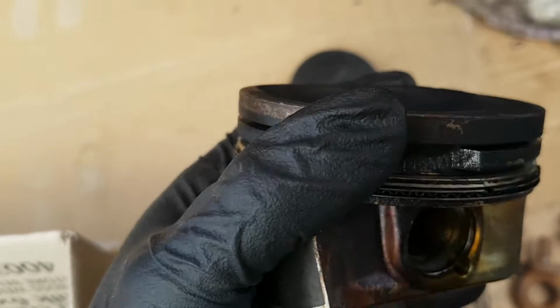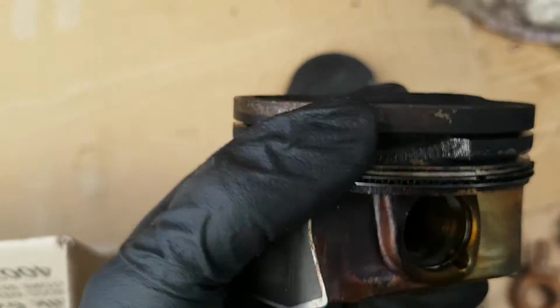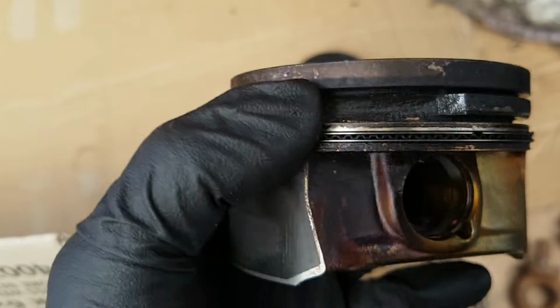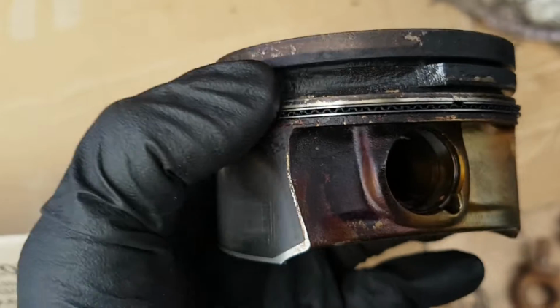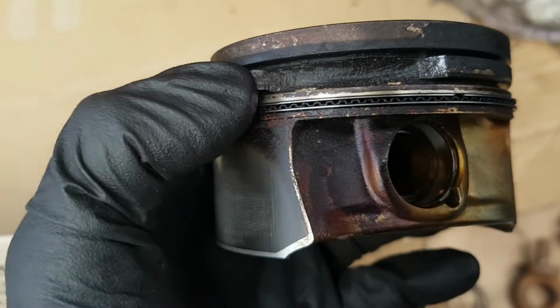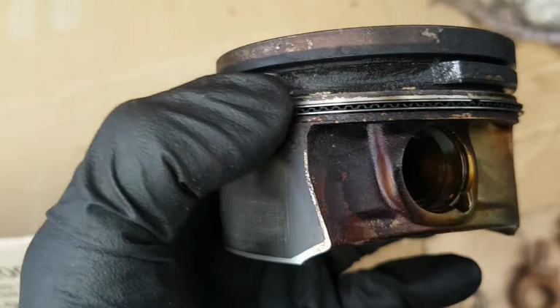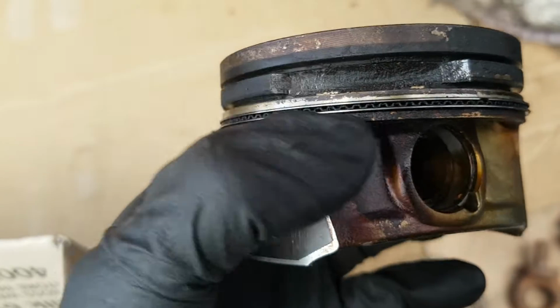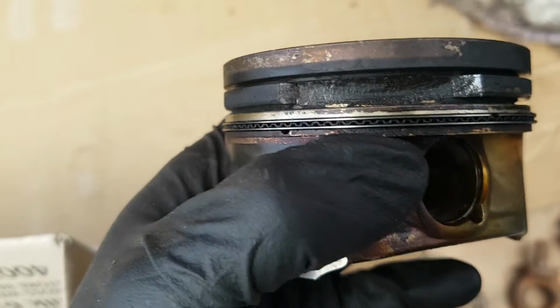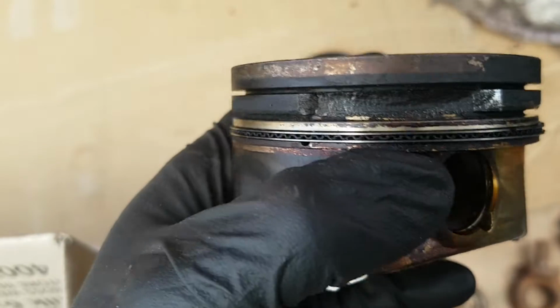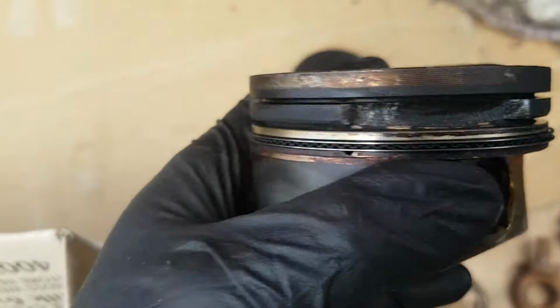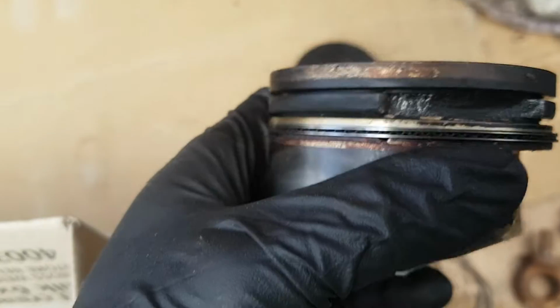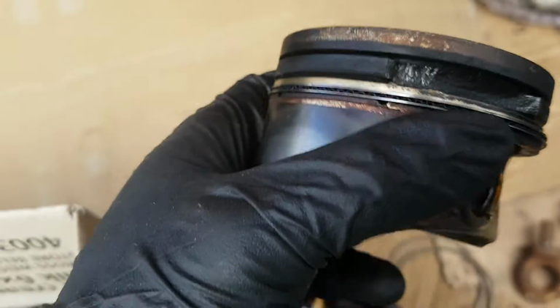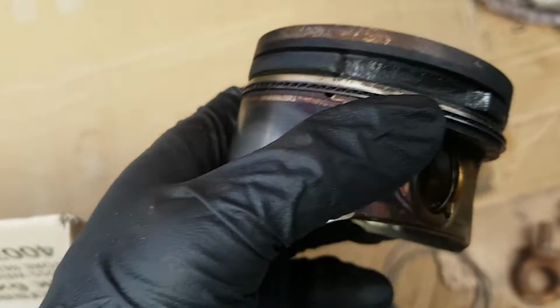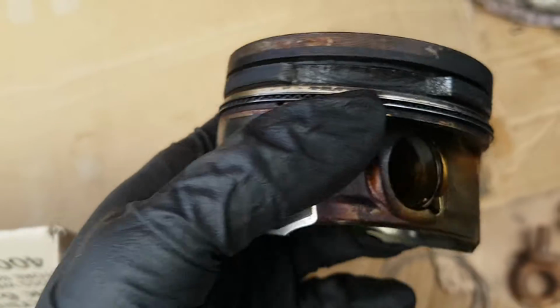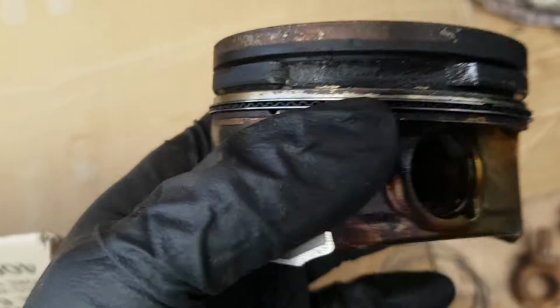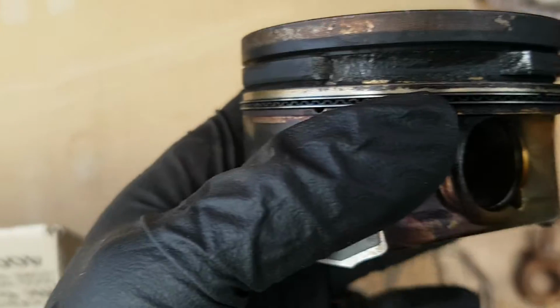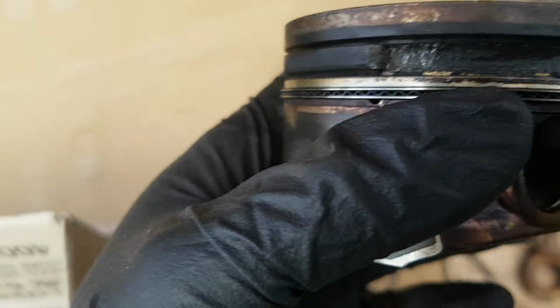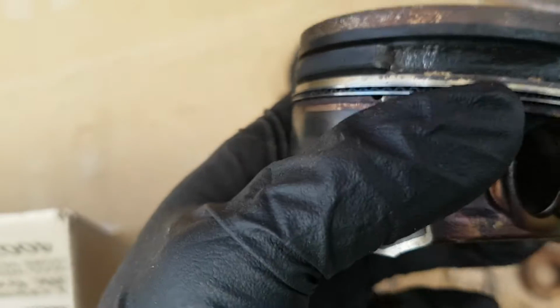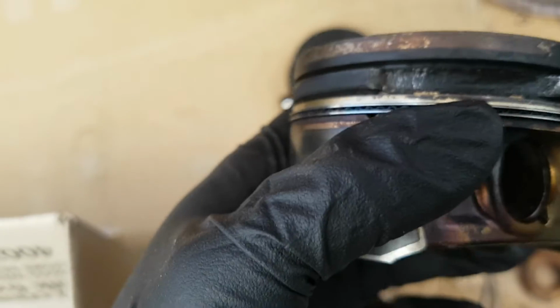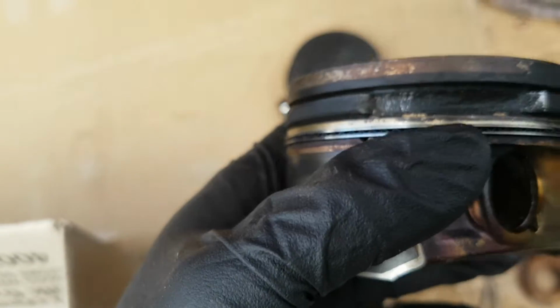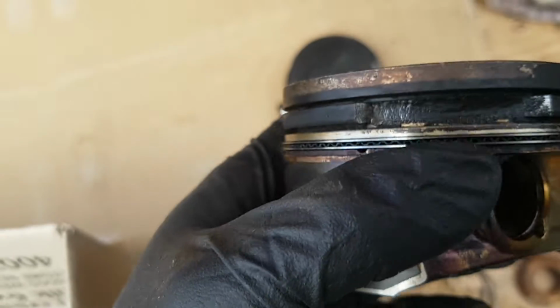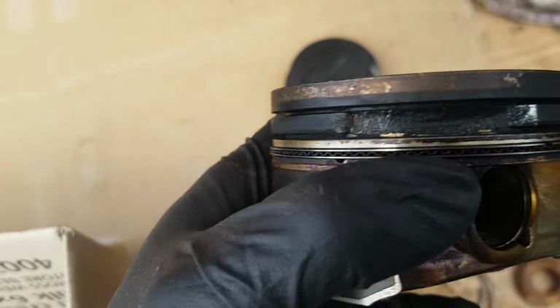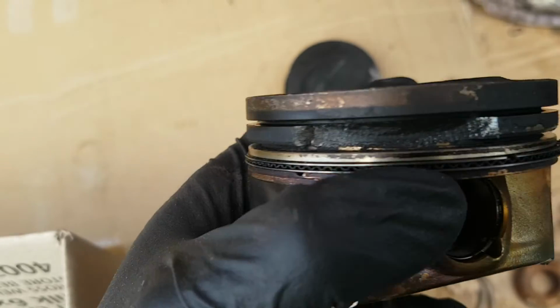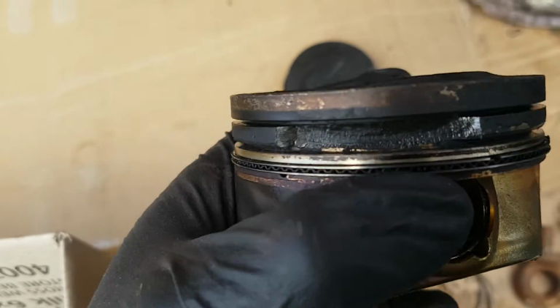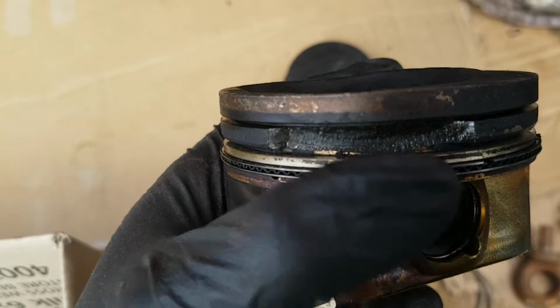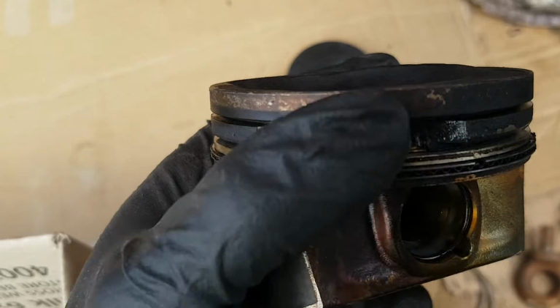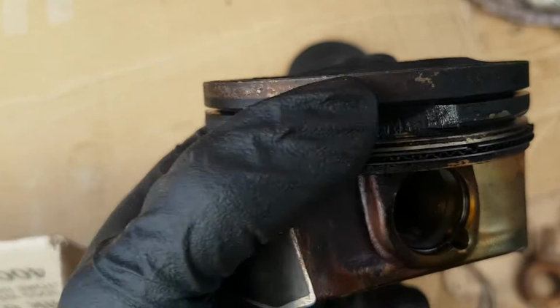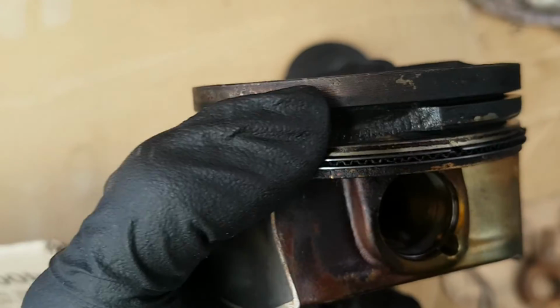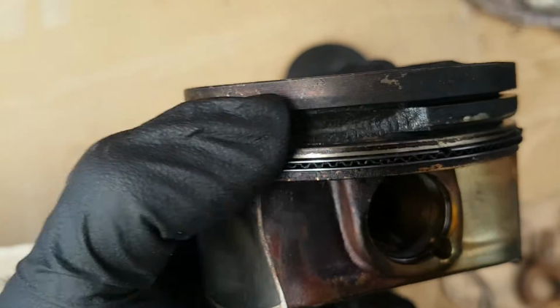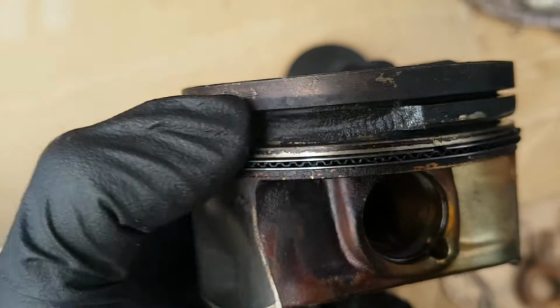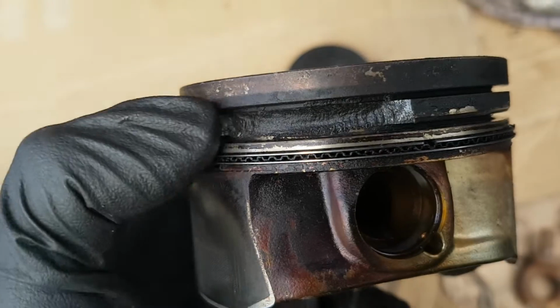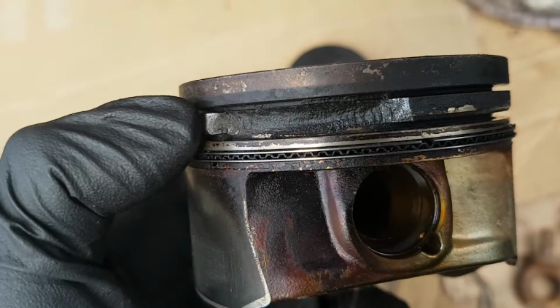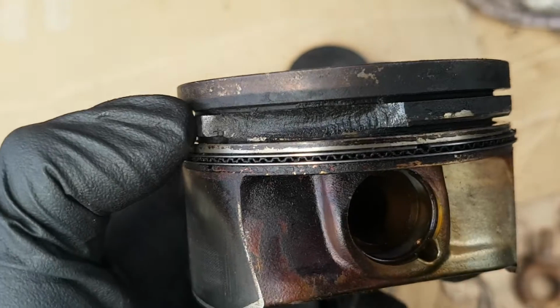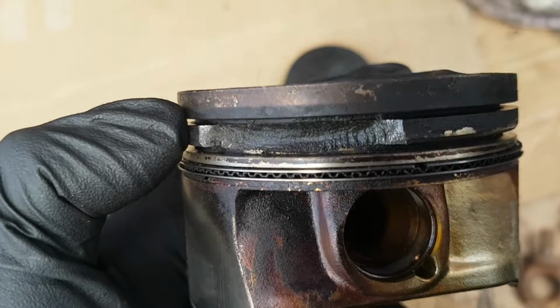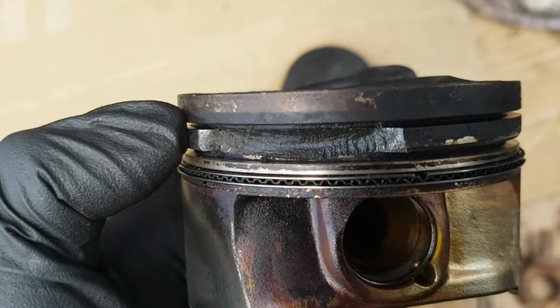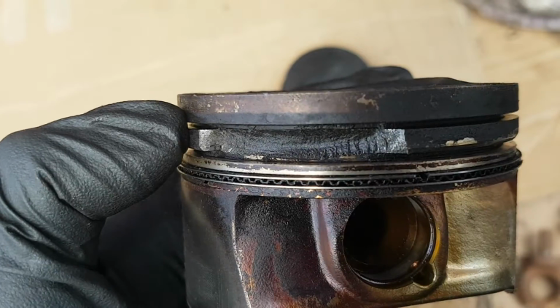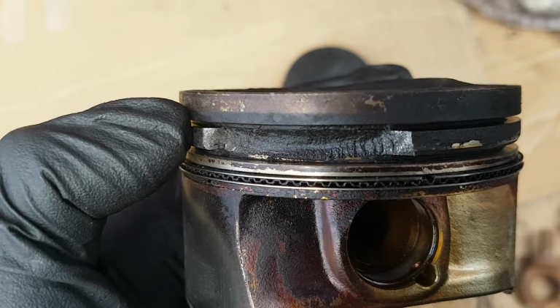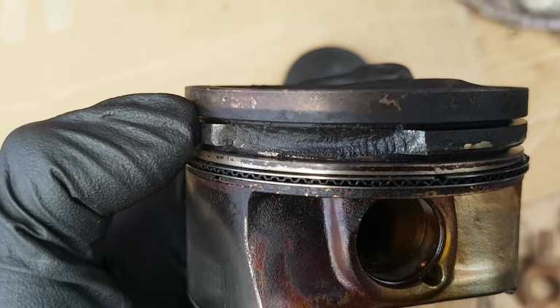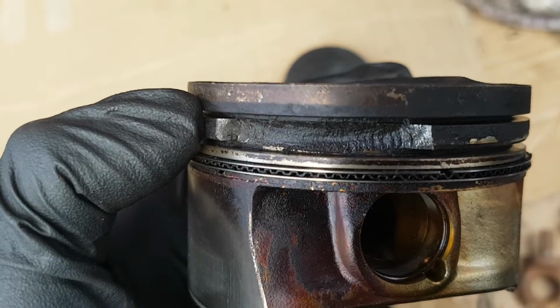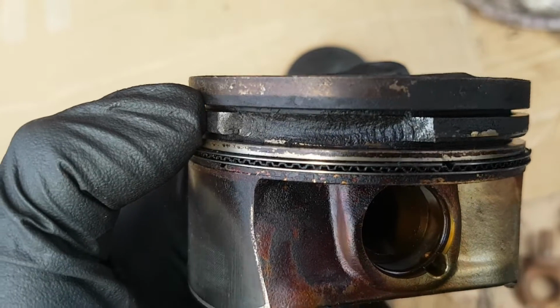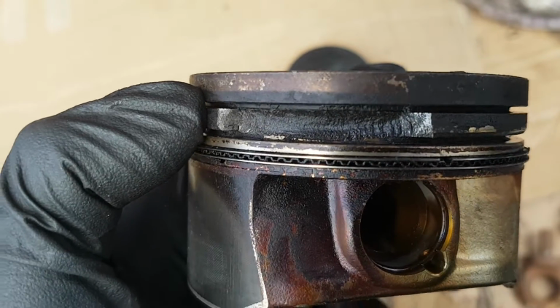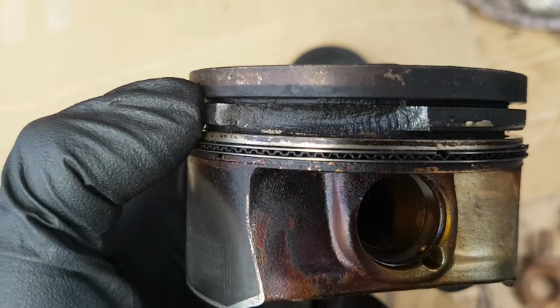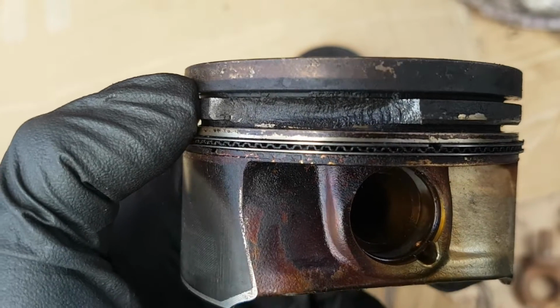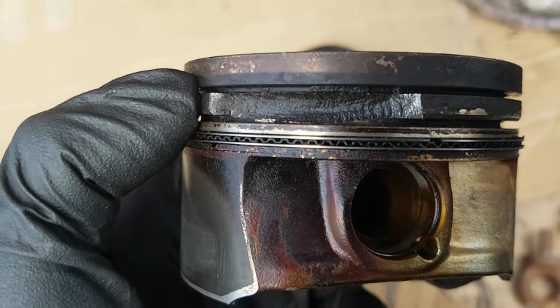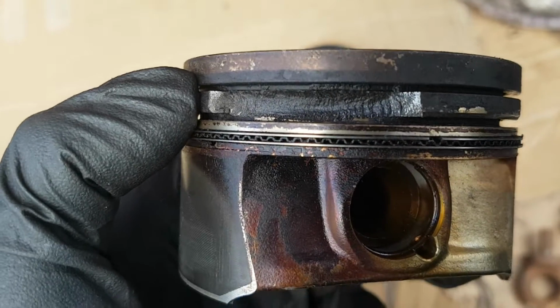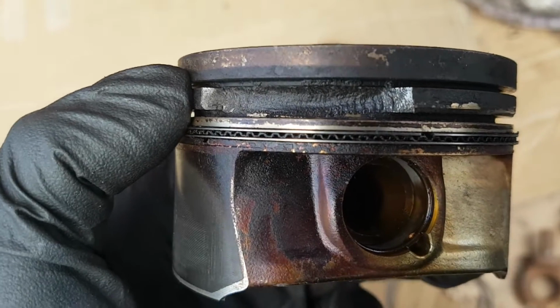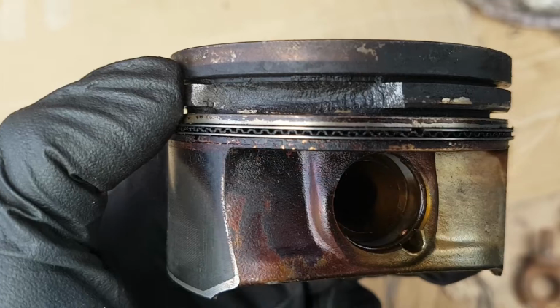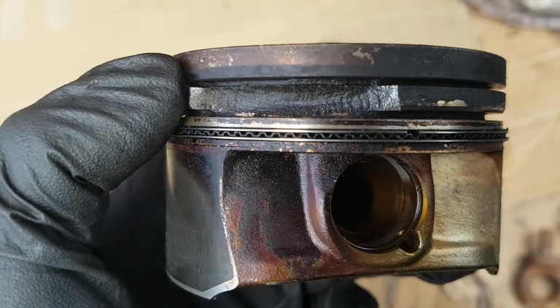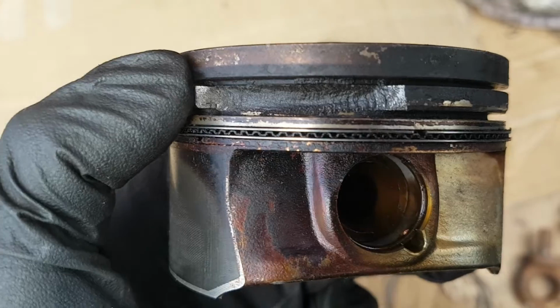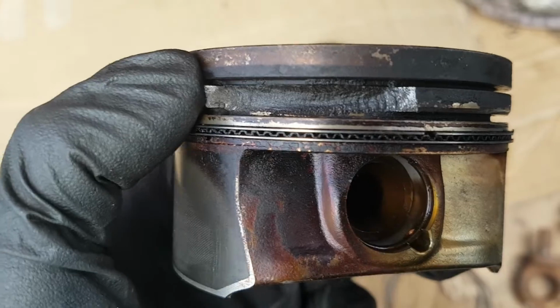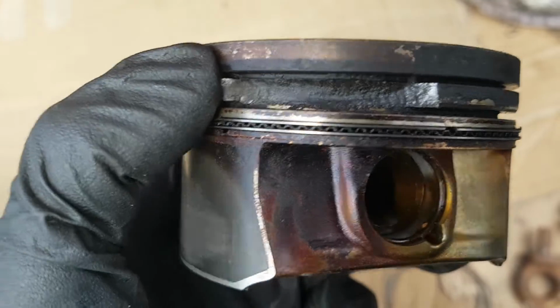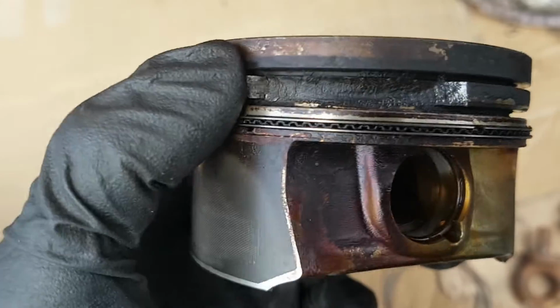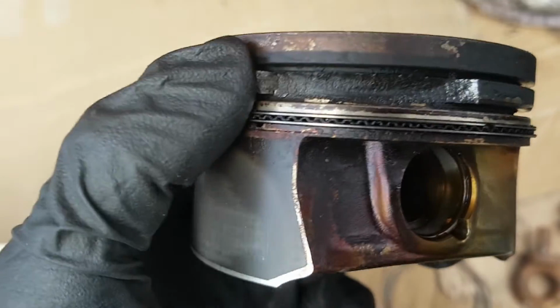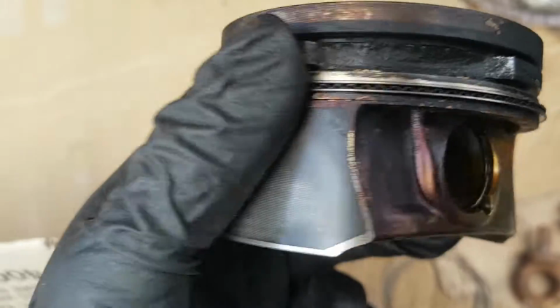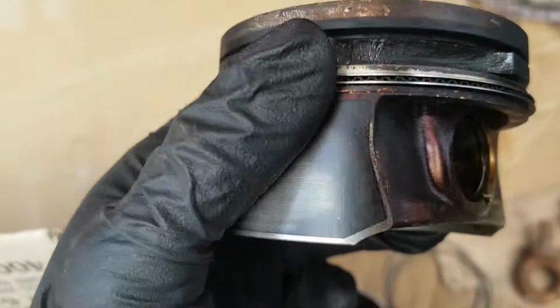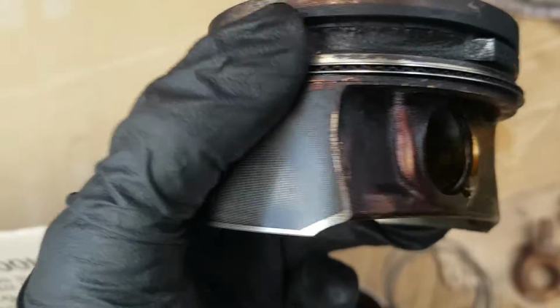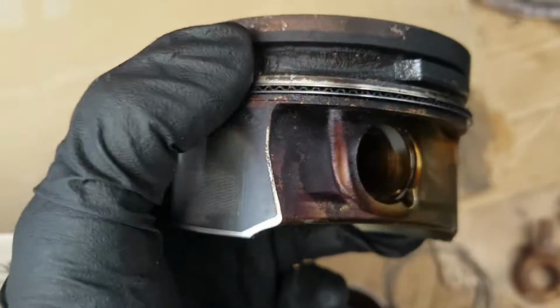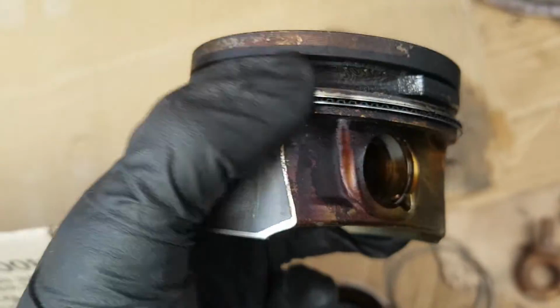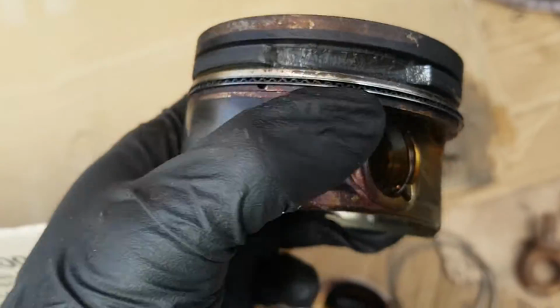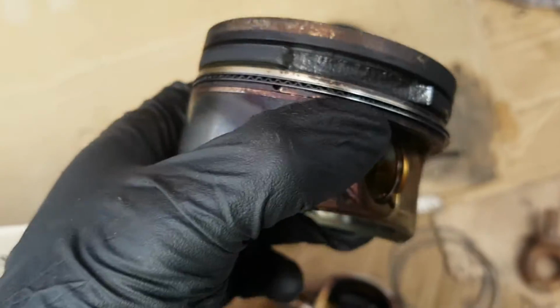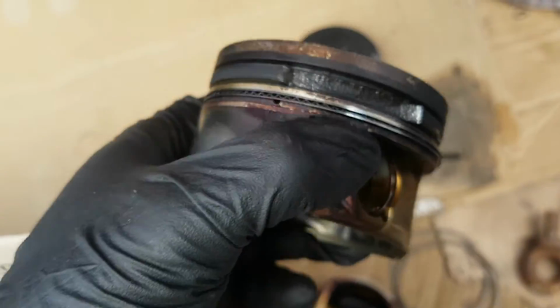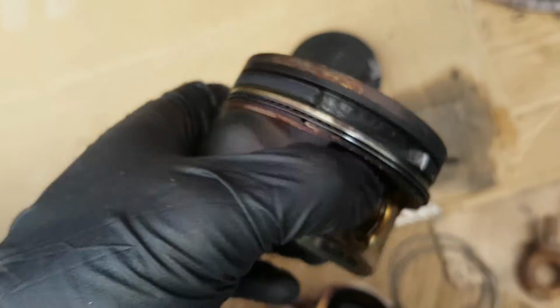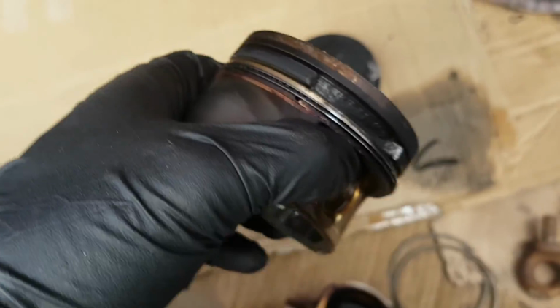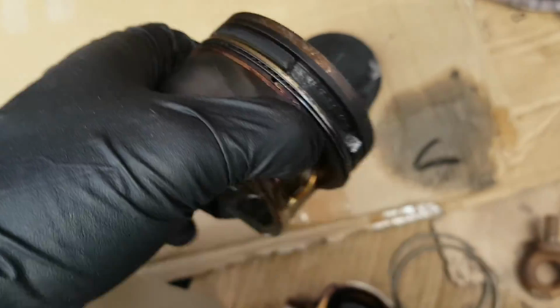Sometimes you get away with it, but as soon as there's a misfire diagnosed as a low compression issue, don't drive the car.